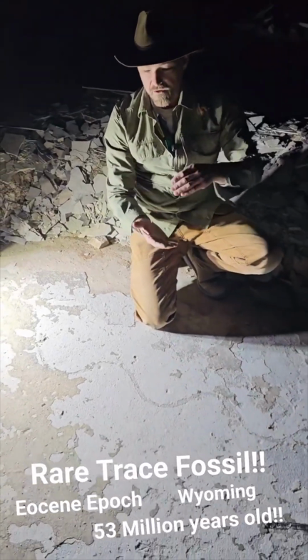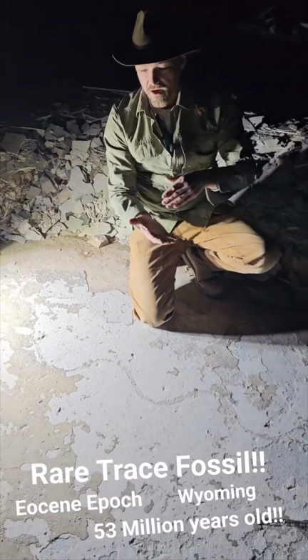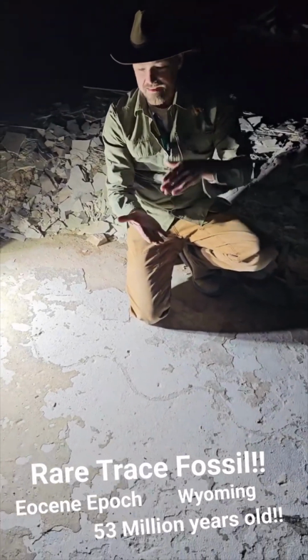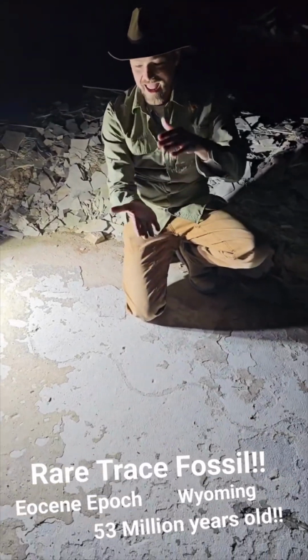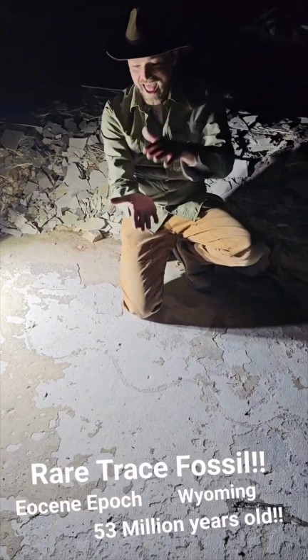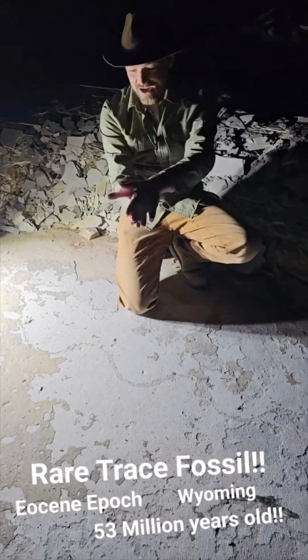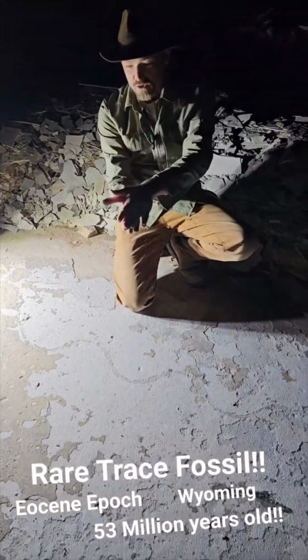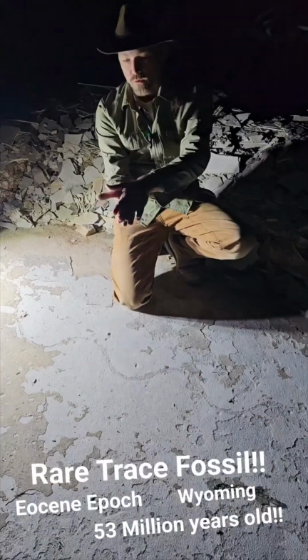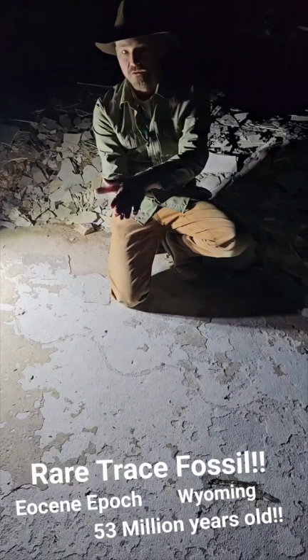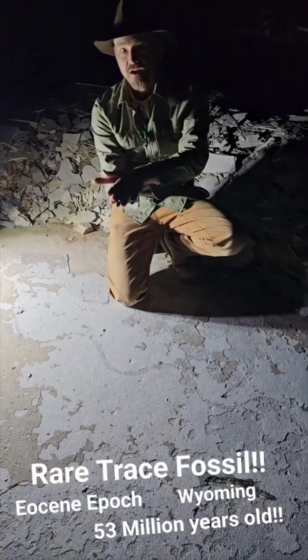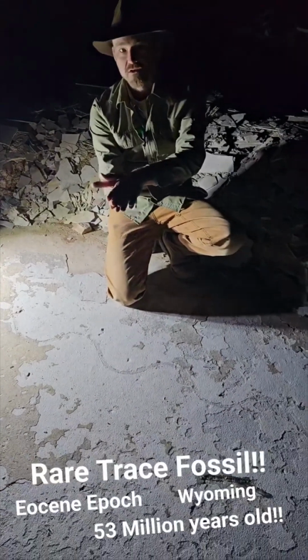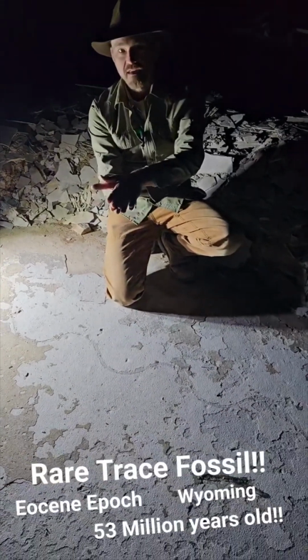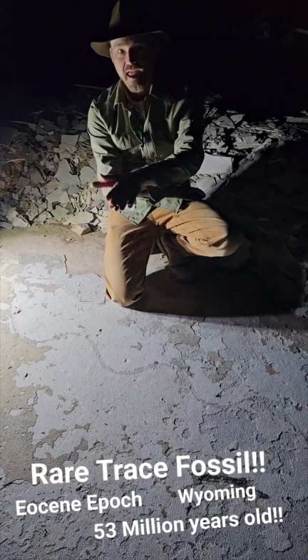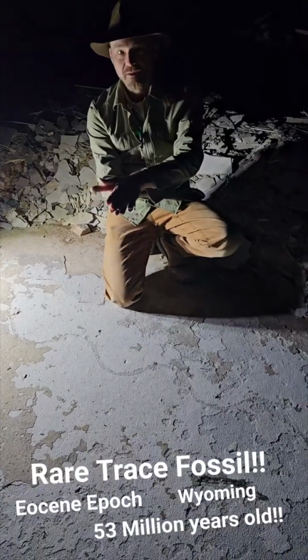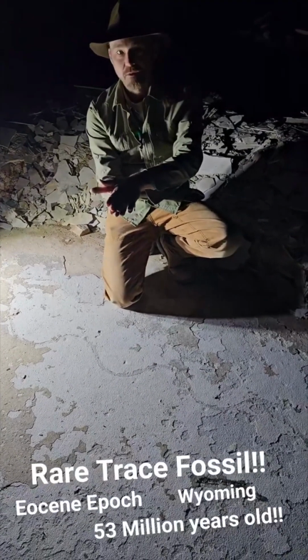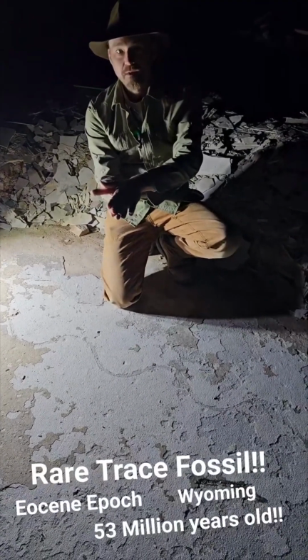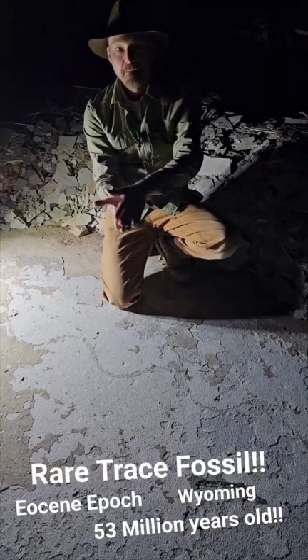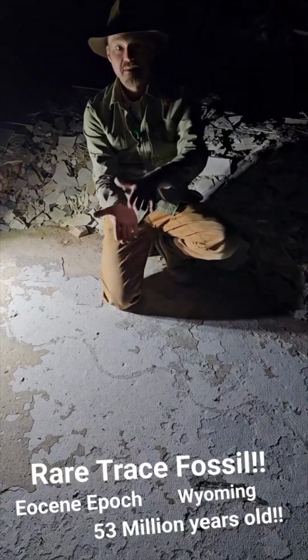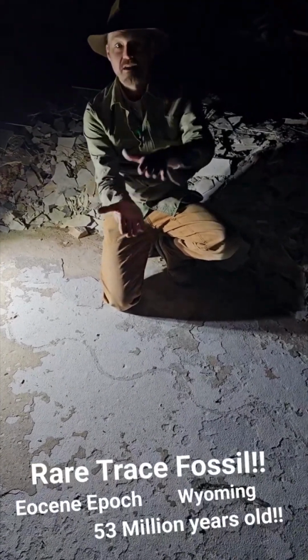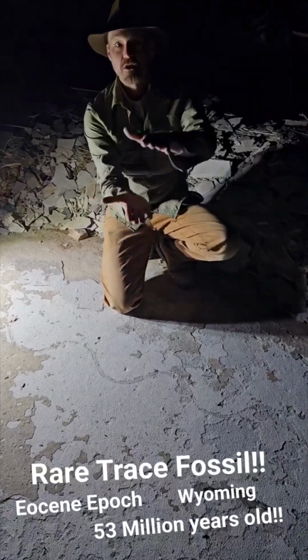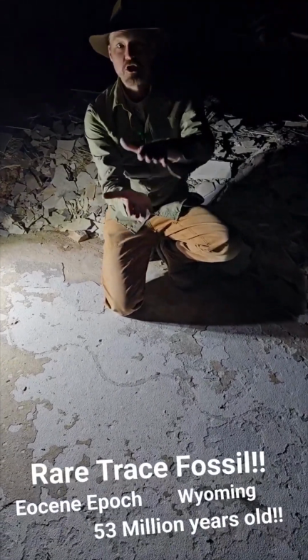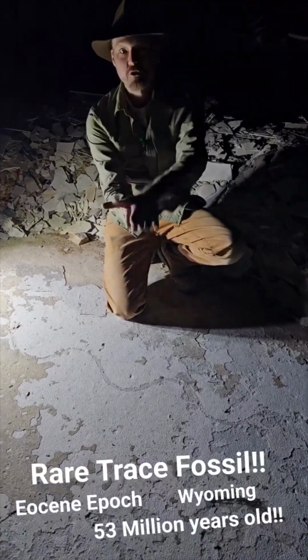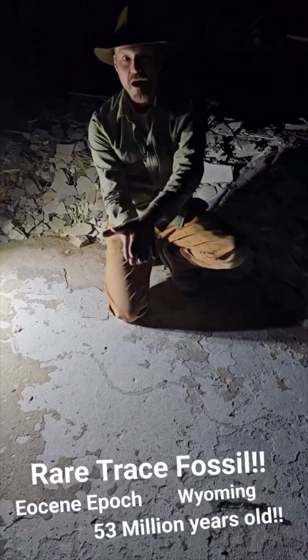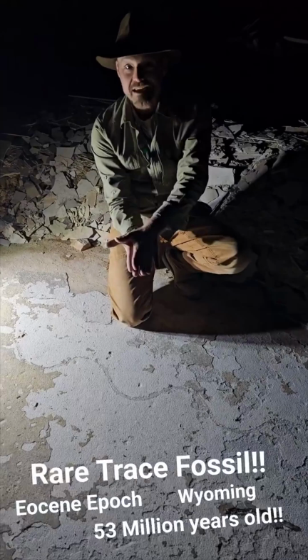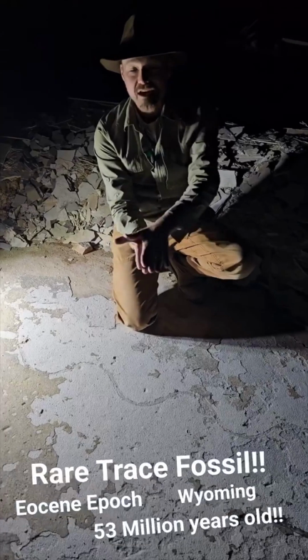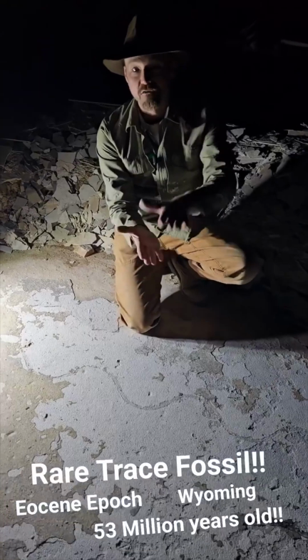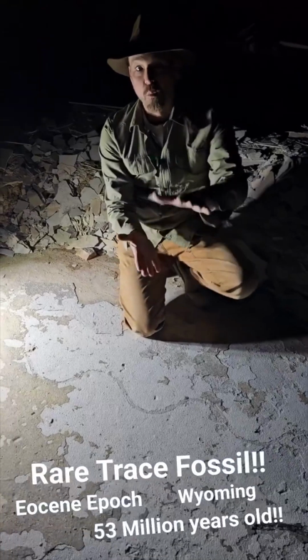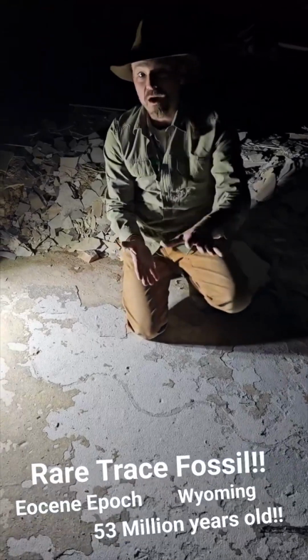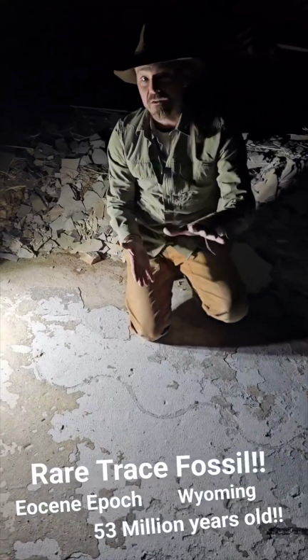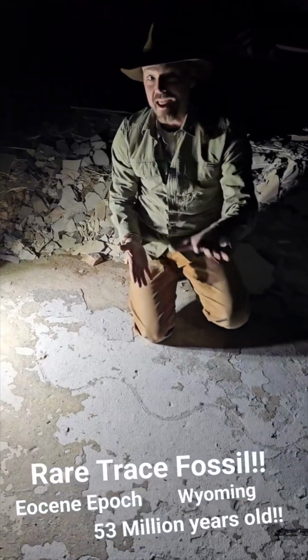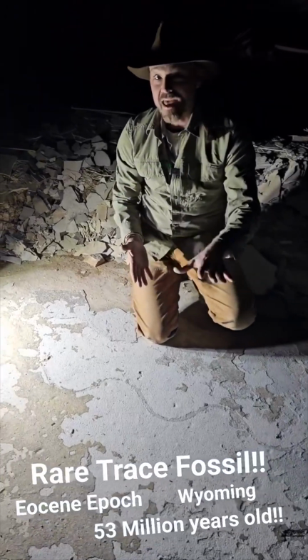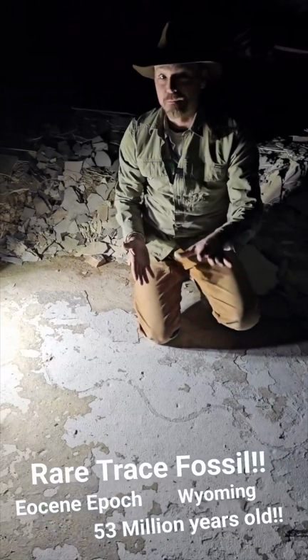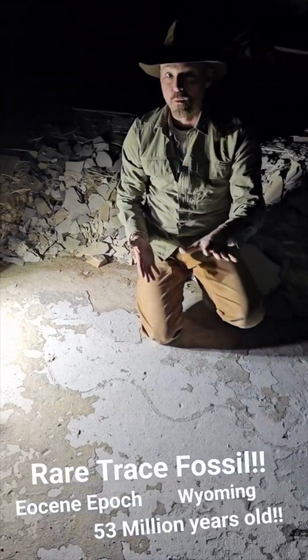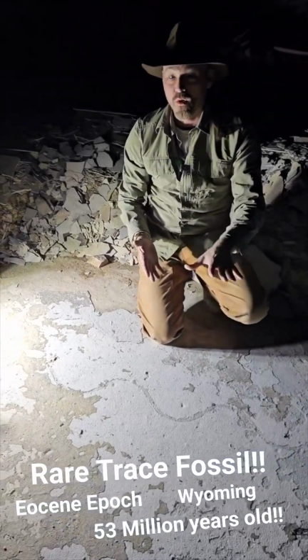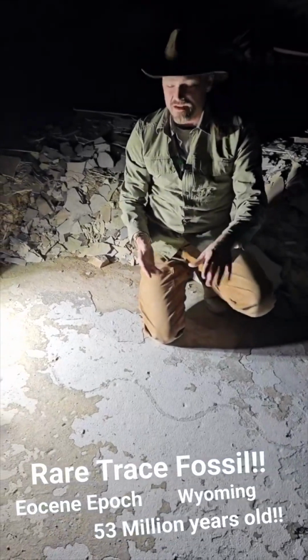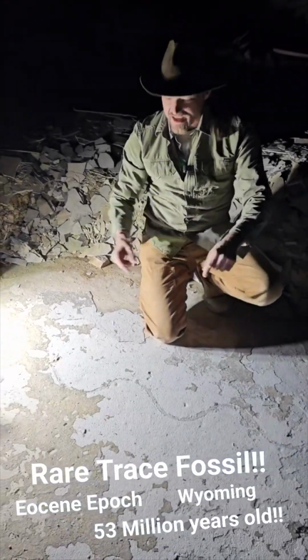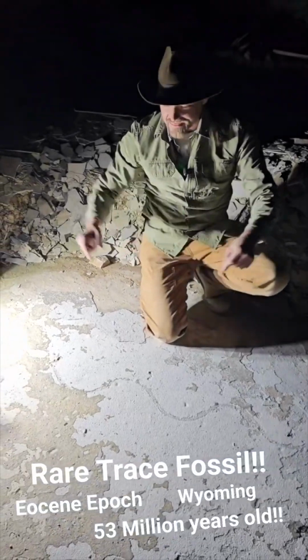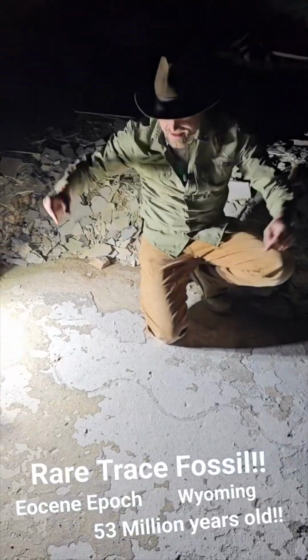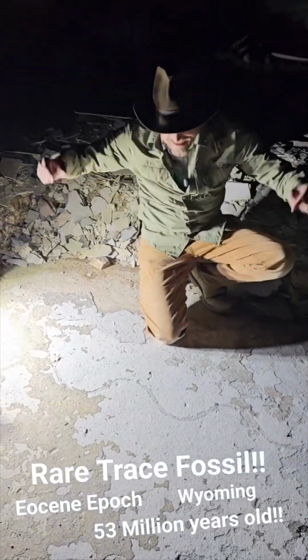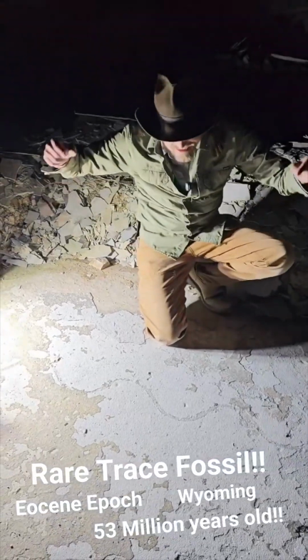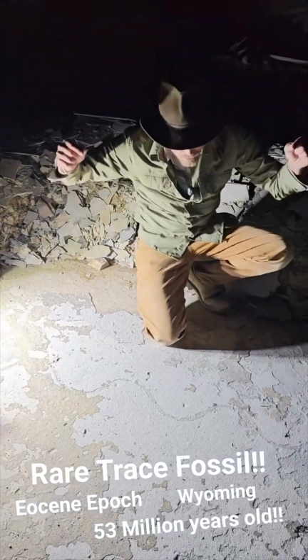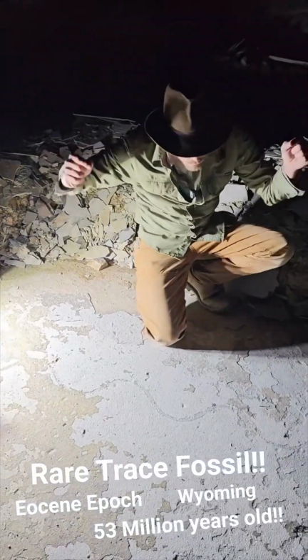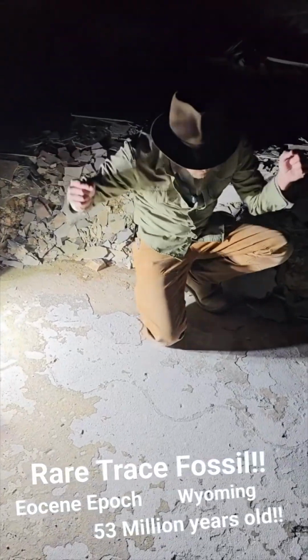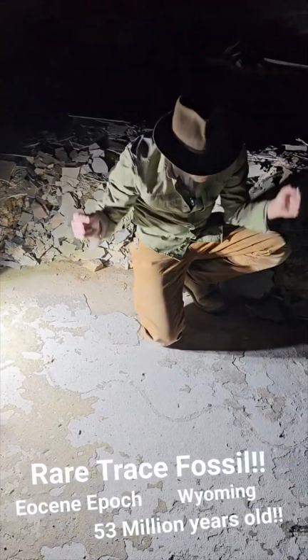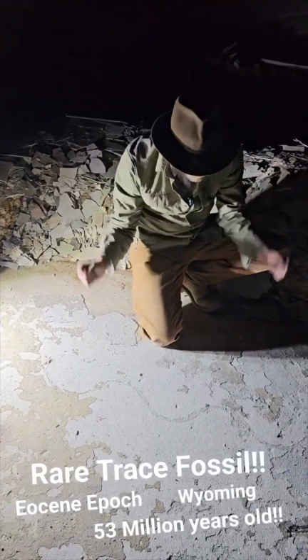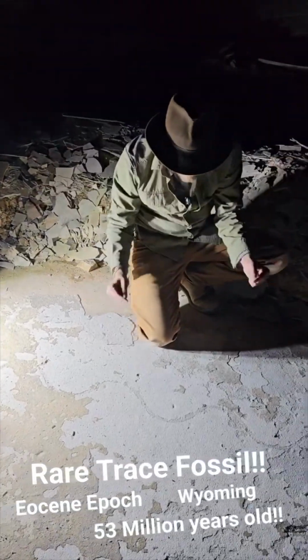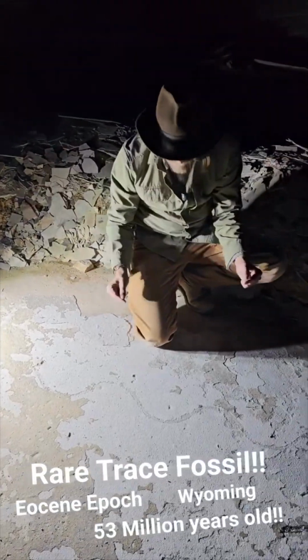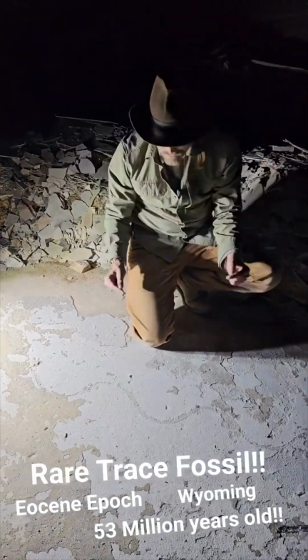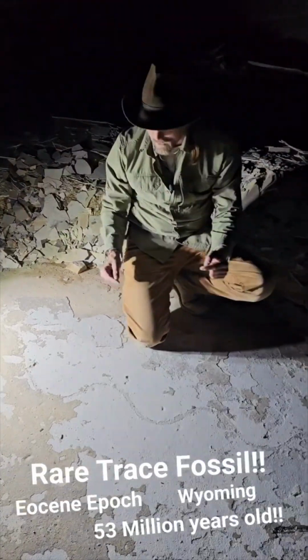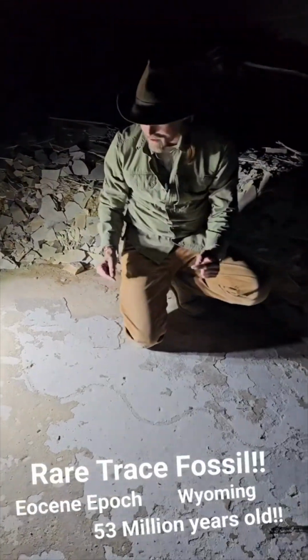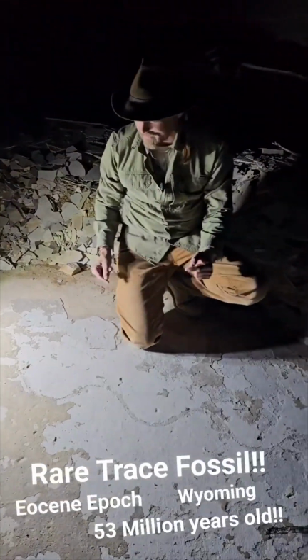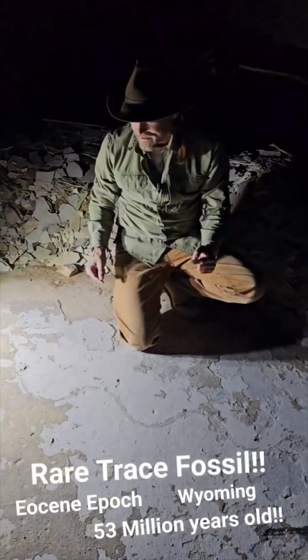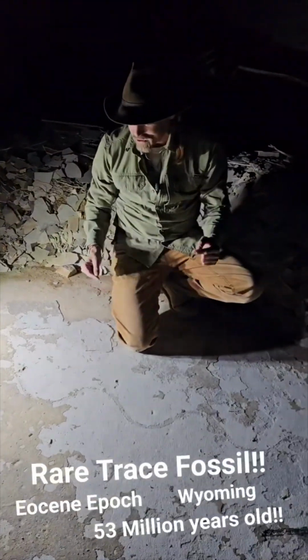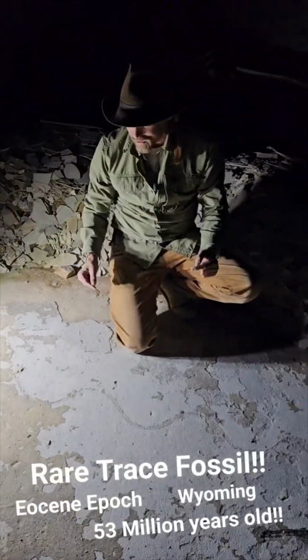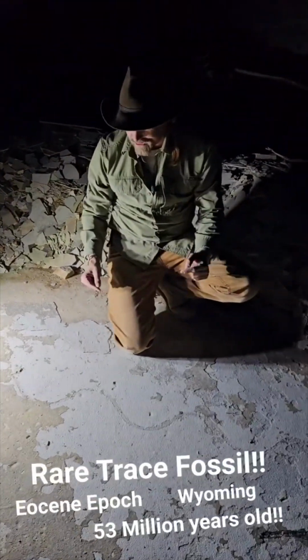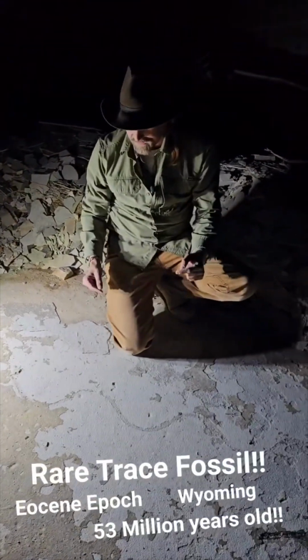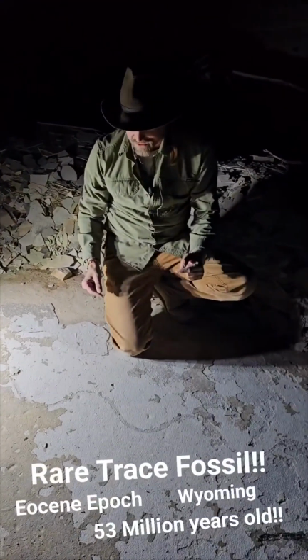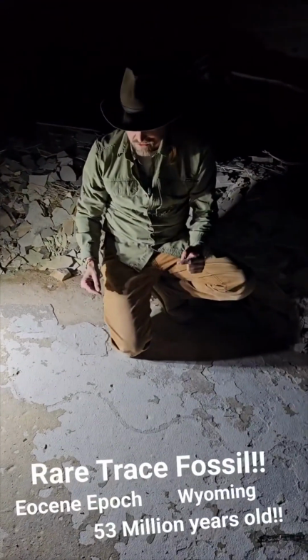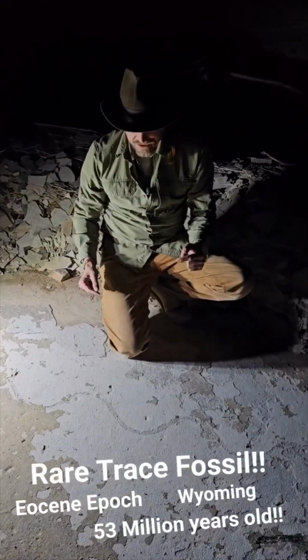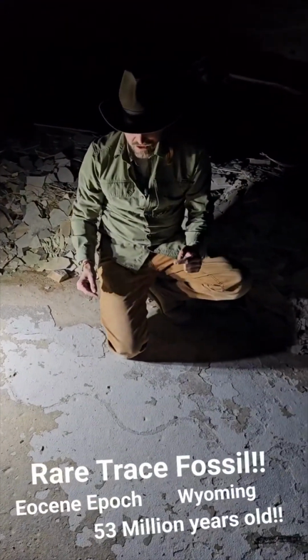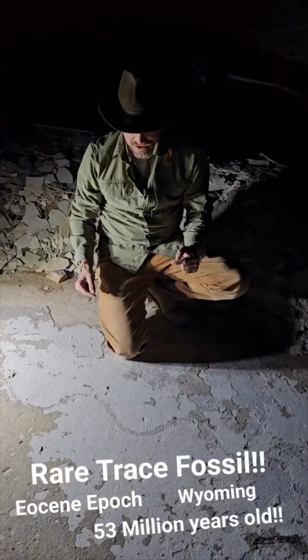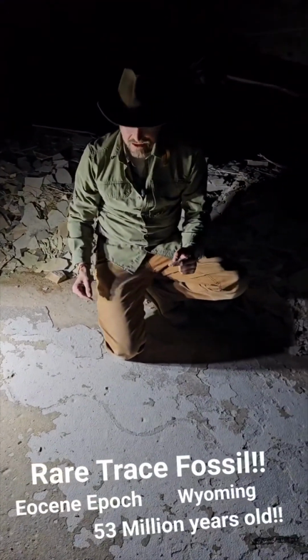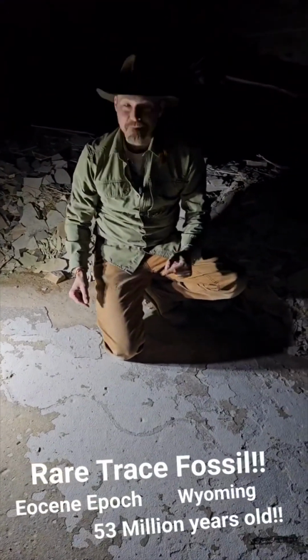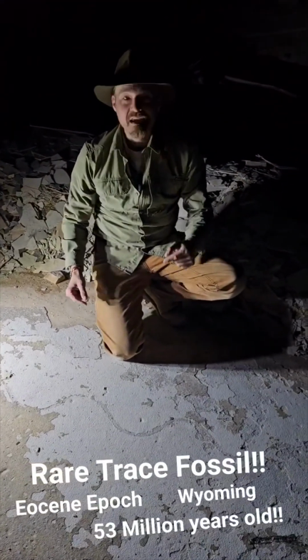Trace fossils are not the actual fossil of the animal, but they're a trace of where the animal was. And this is an incredibly rare trace fossil that you see.